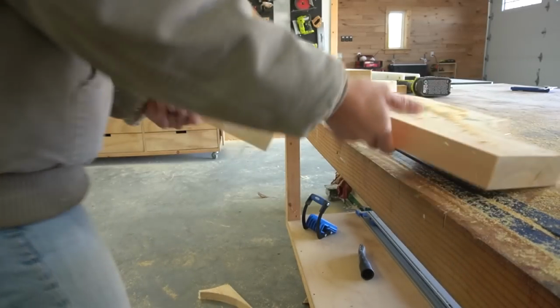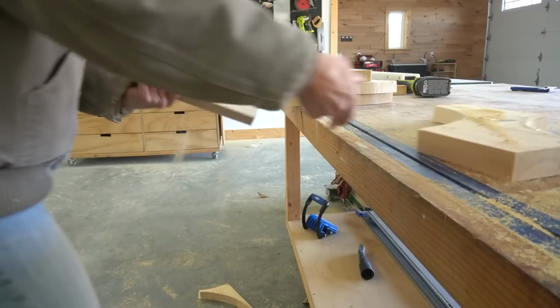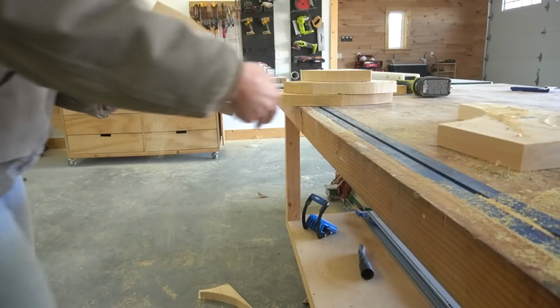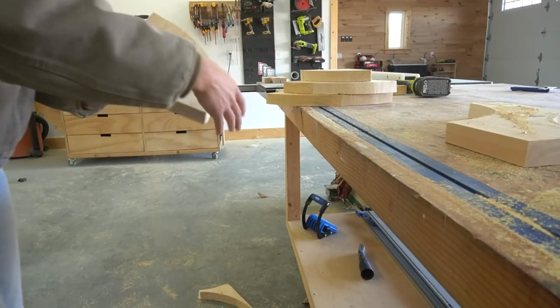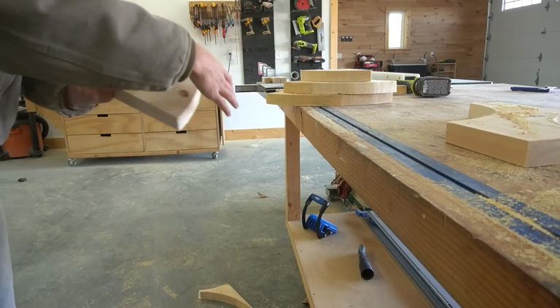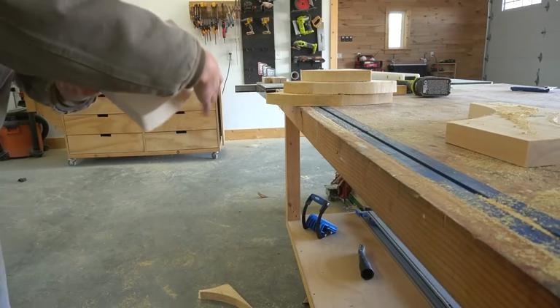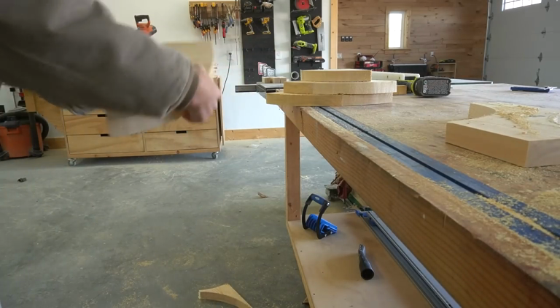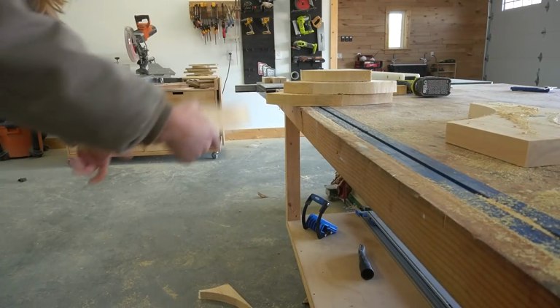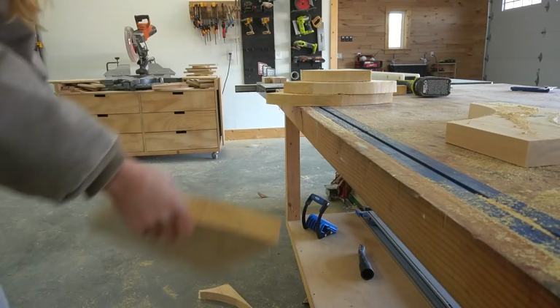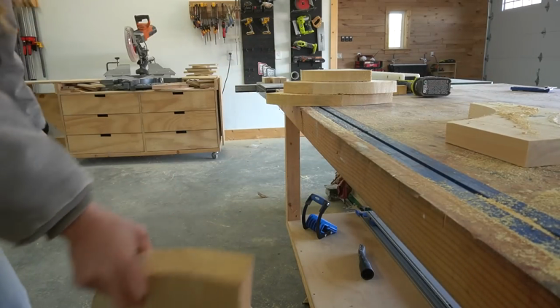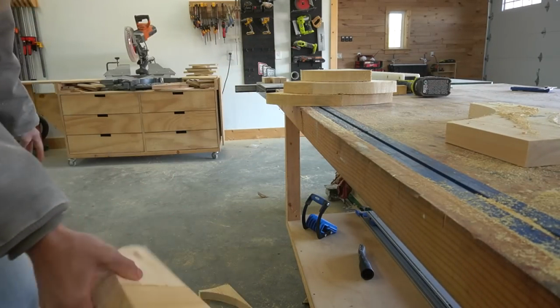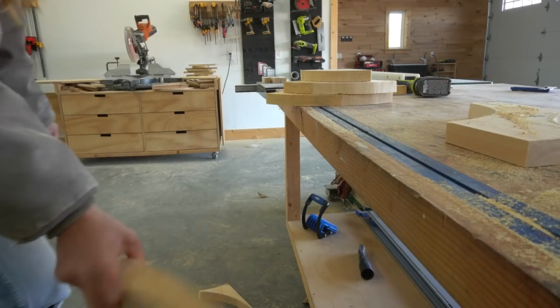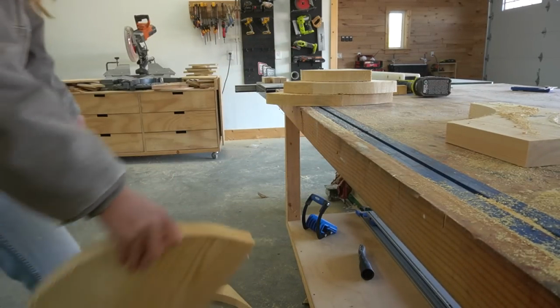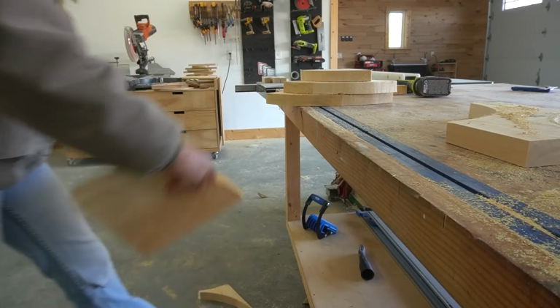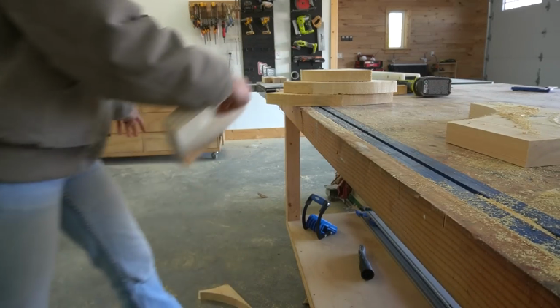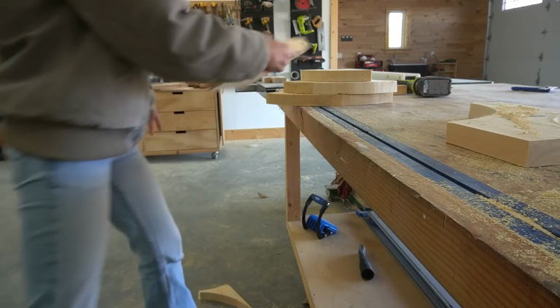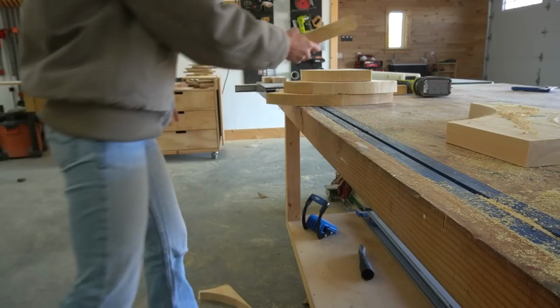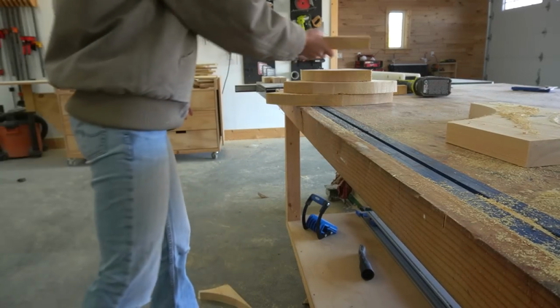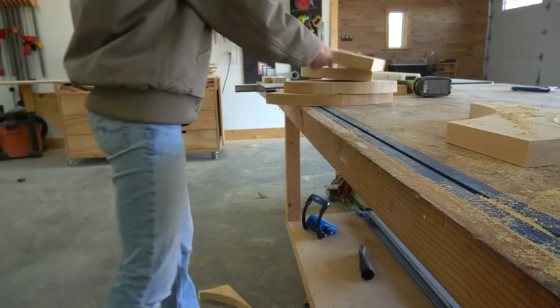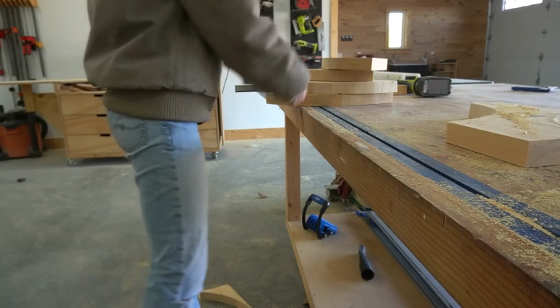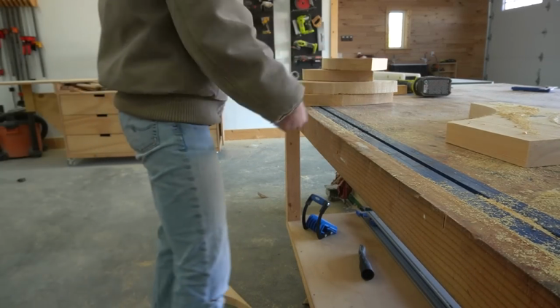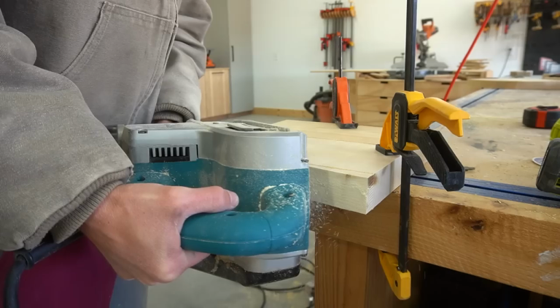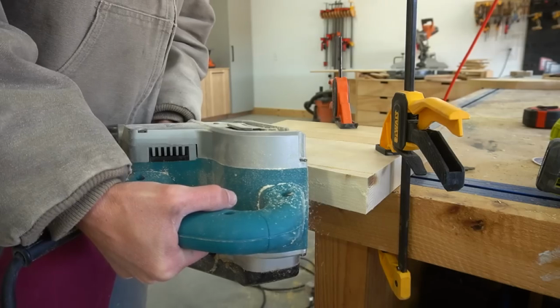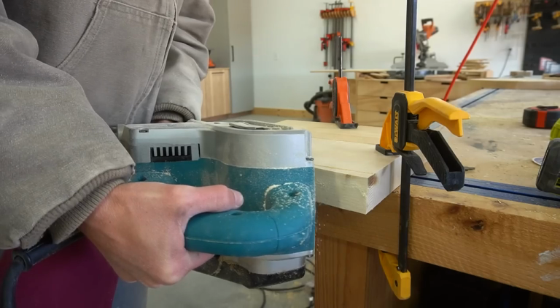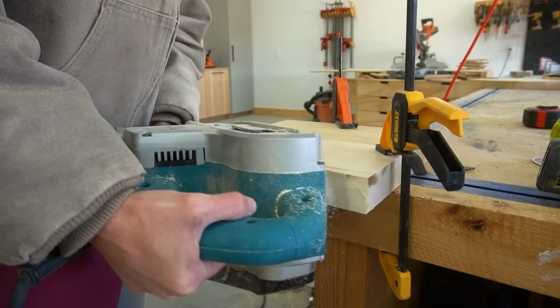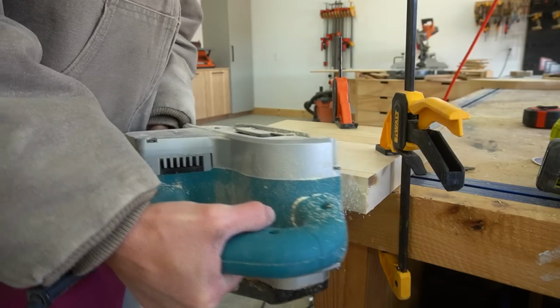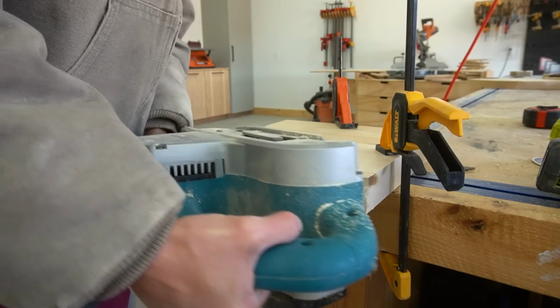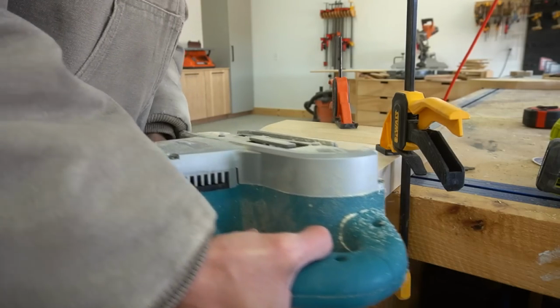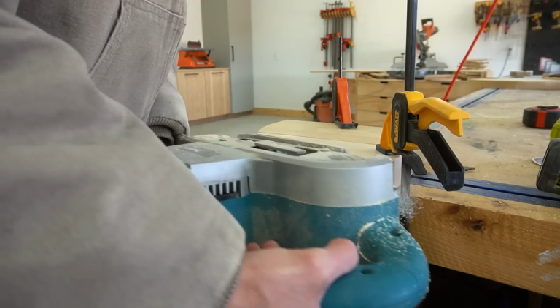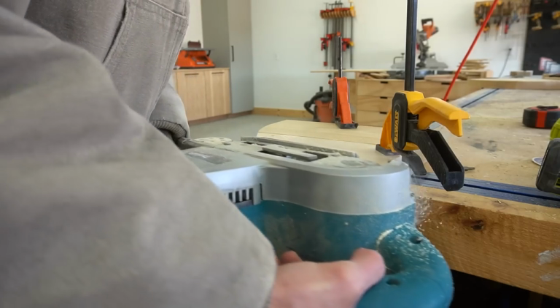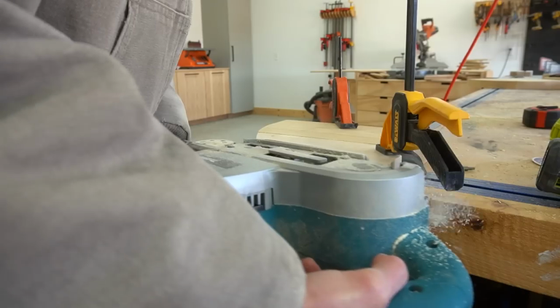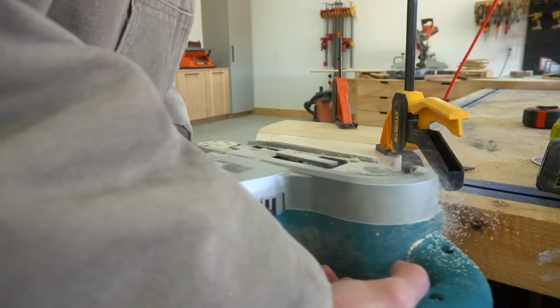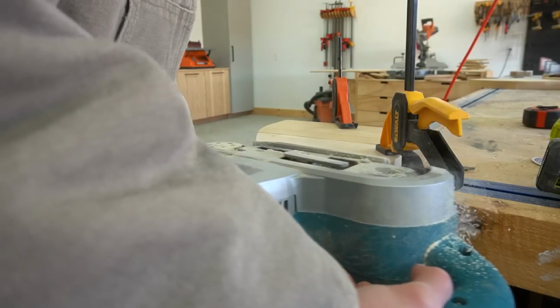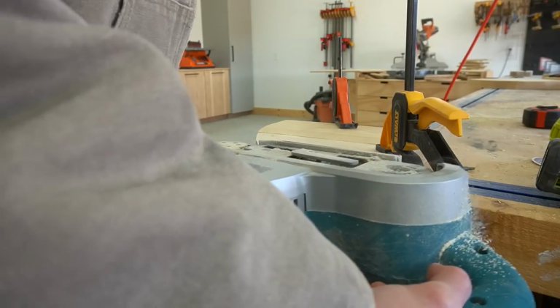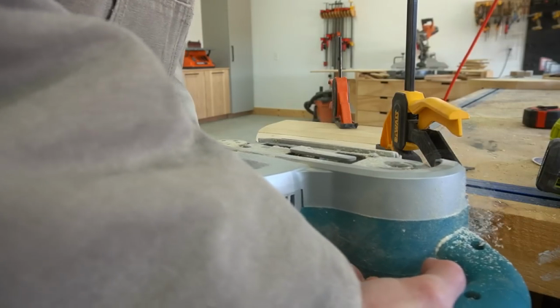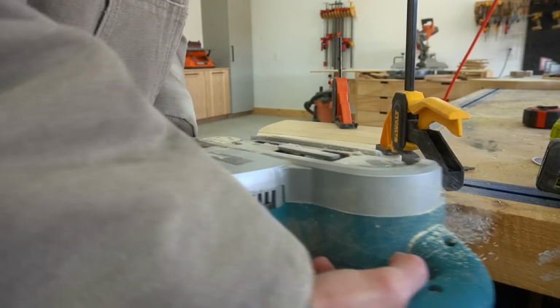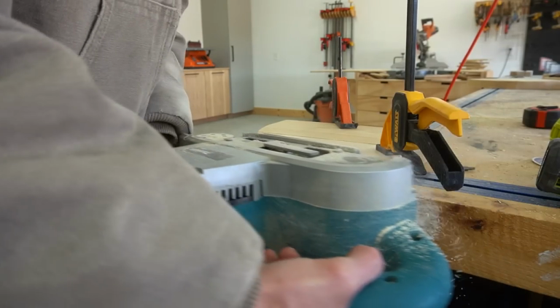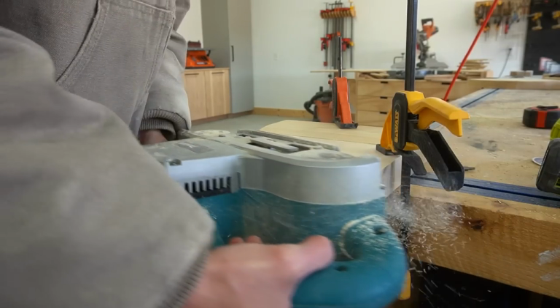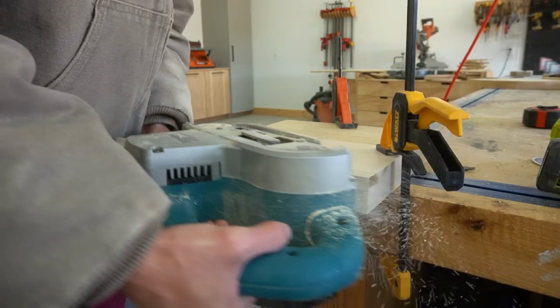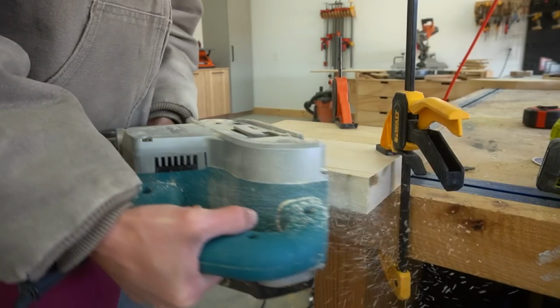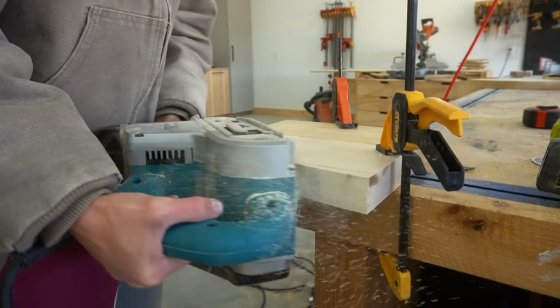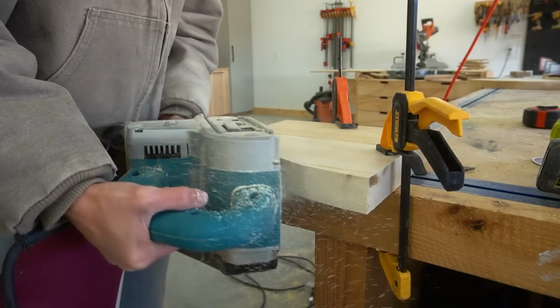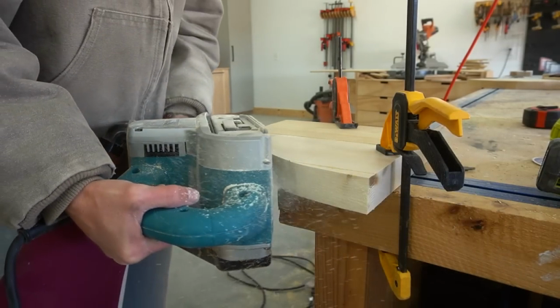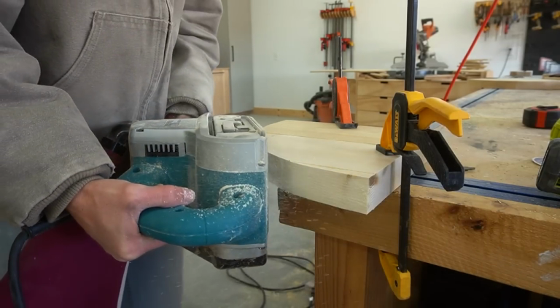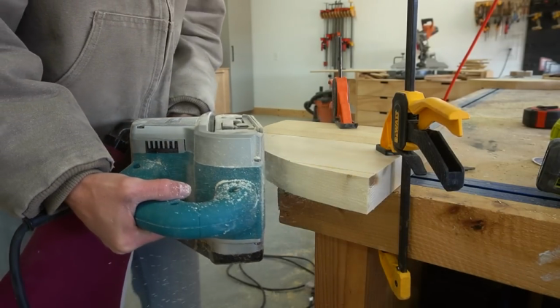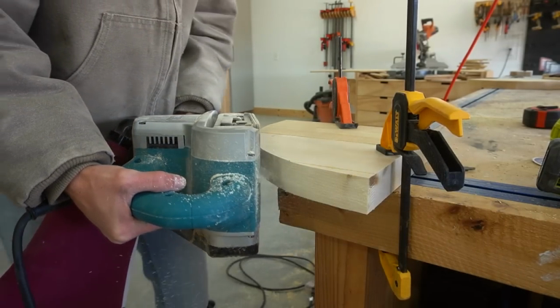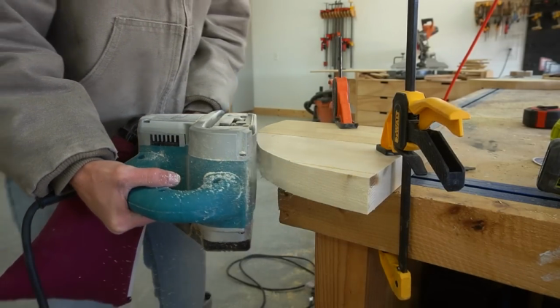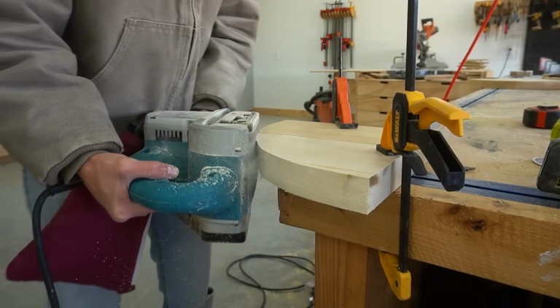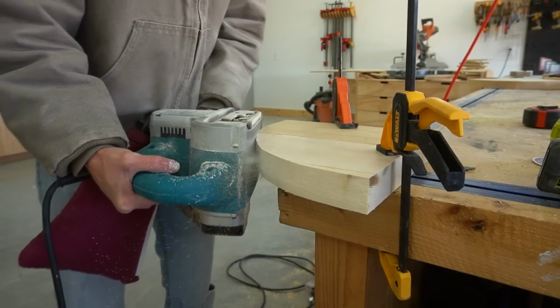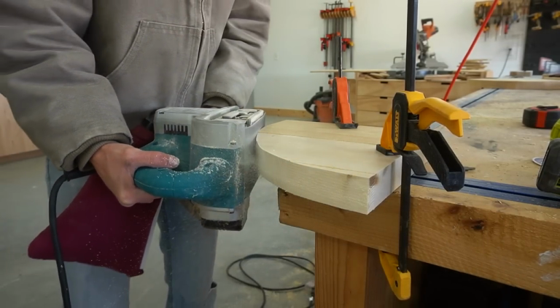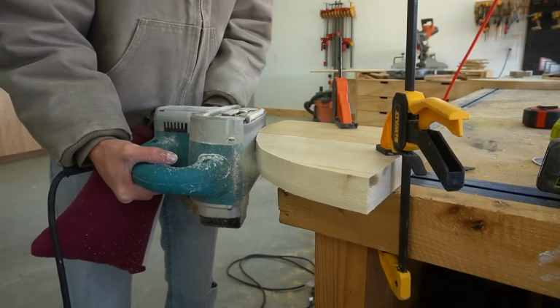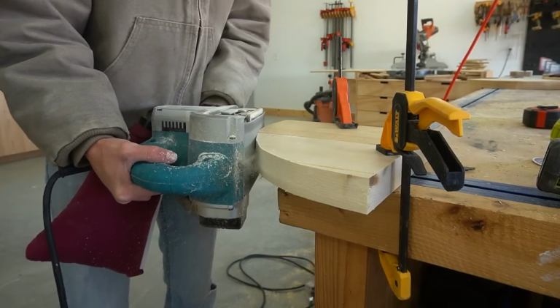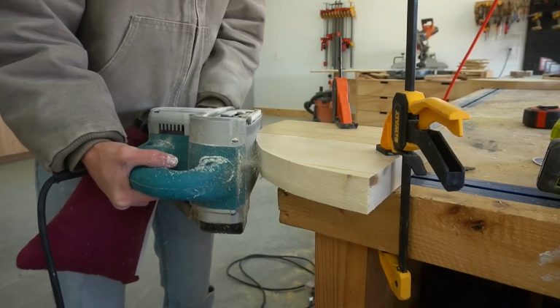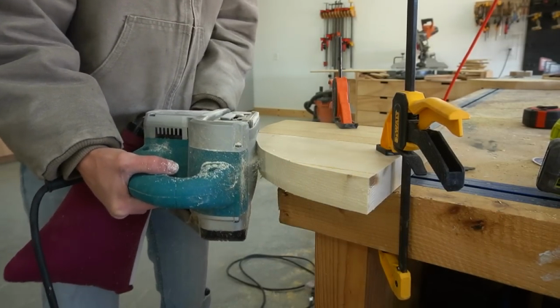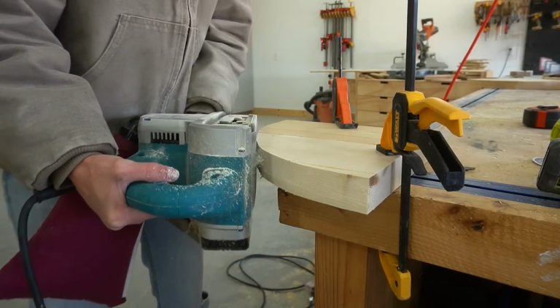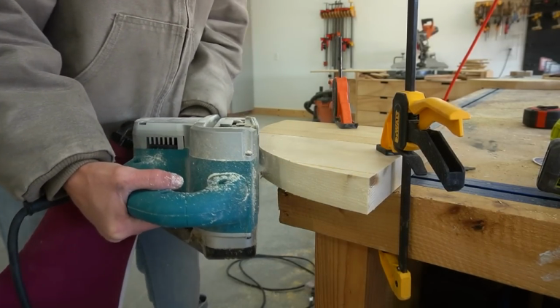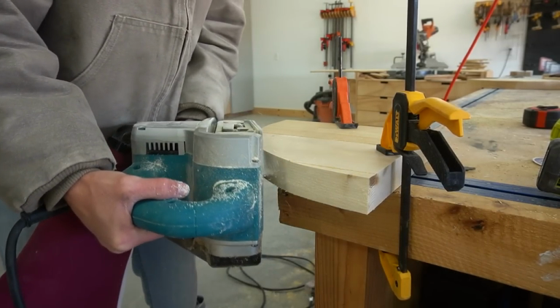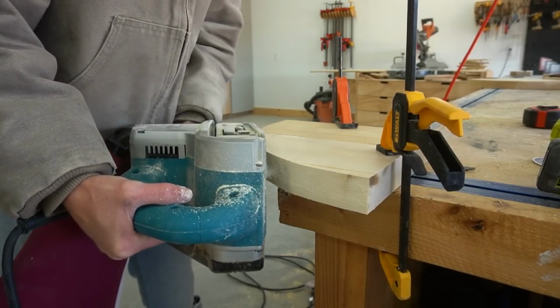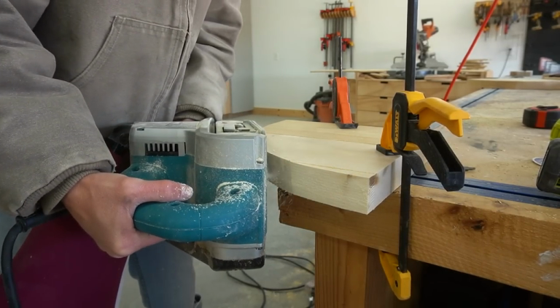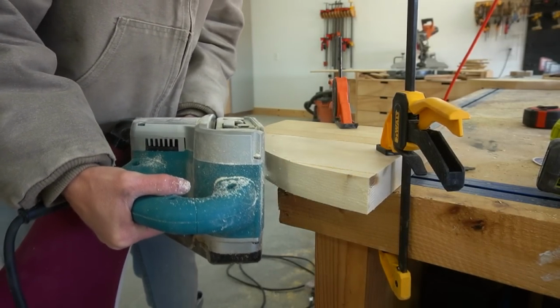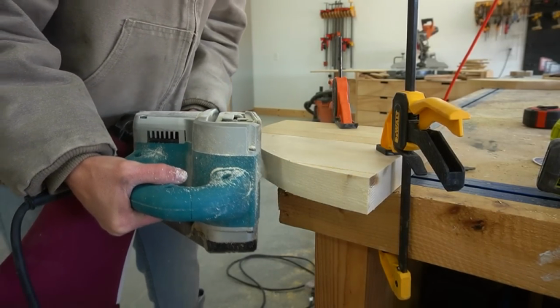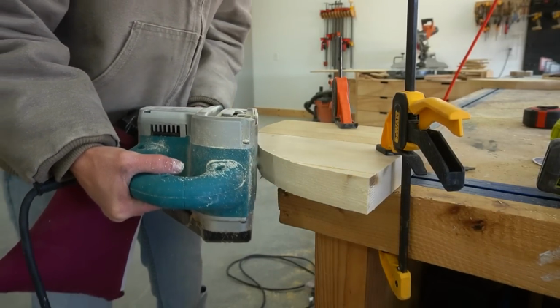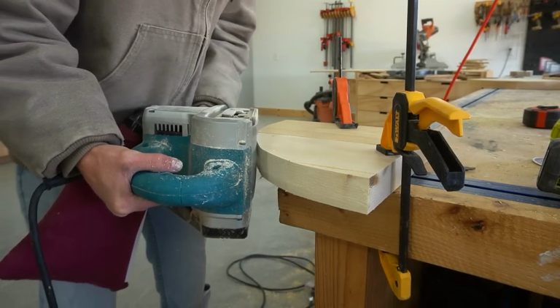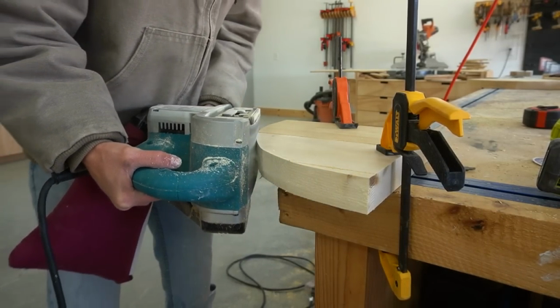Then came the sanding — there was lots and lots of sanding to smooth everything out and to remove all of the glue squeeze out.